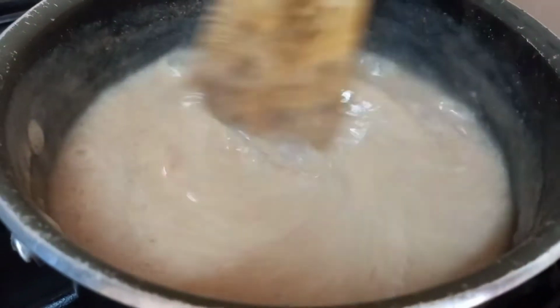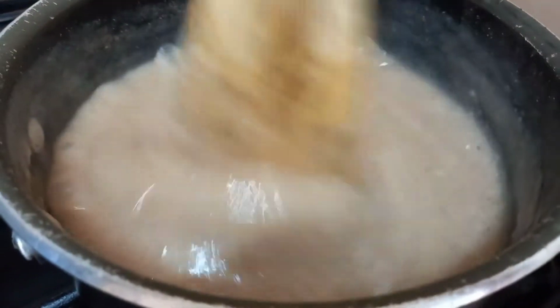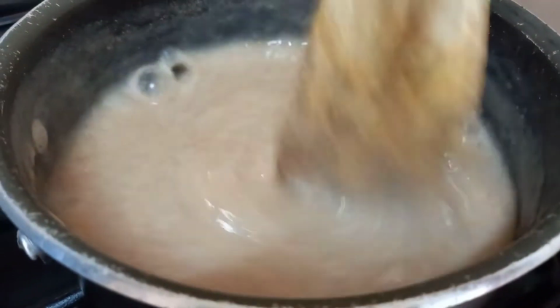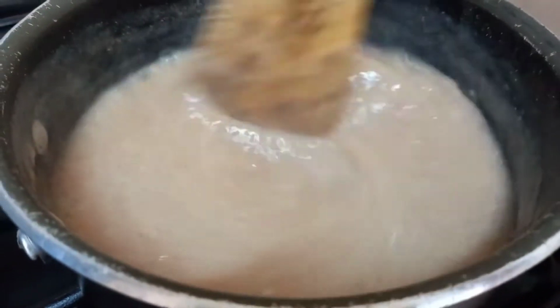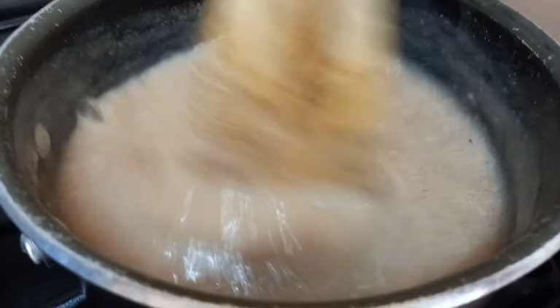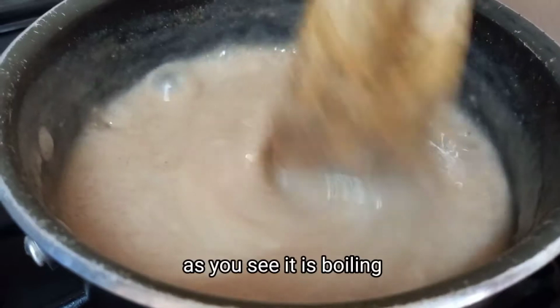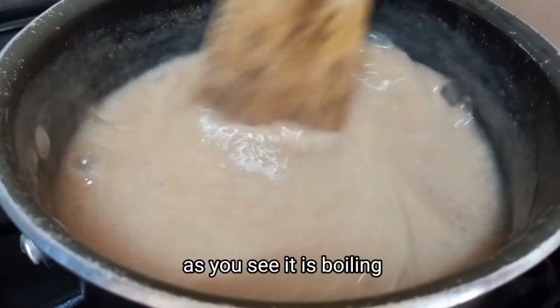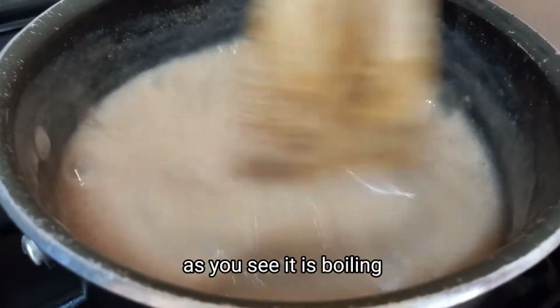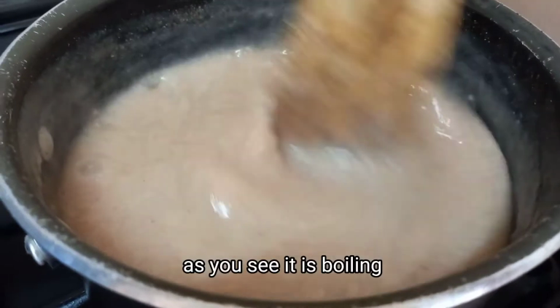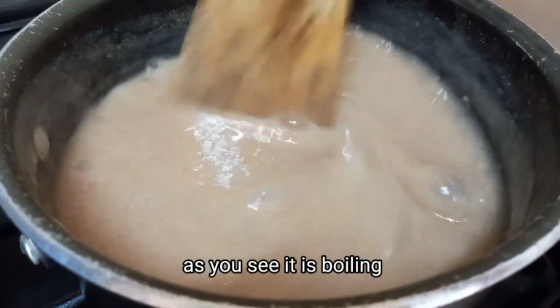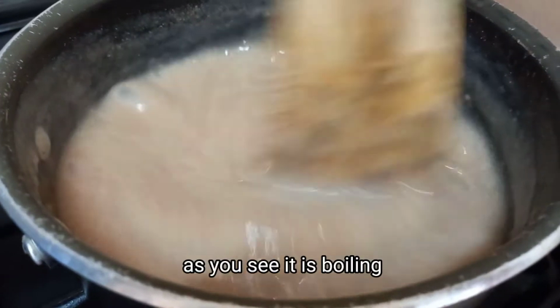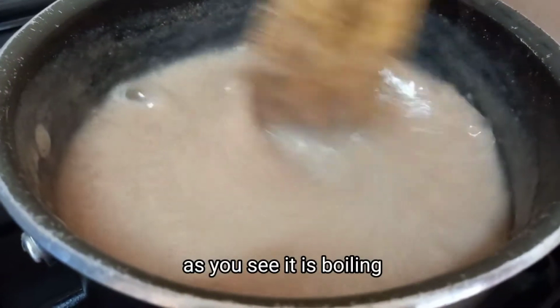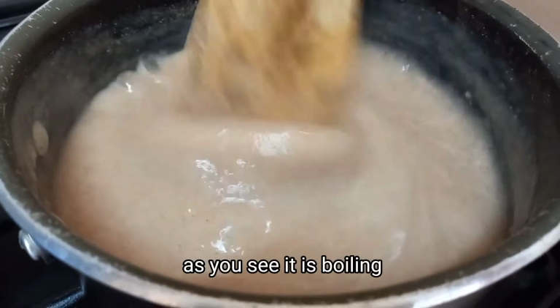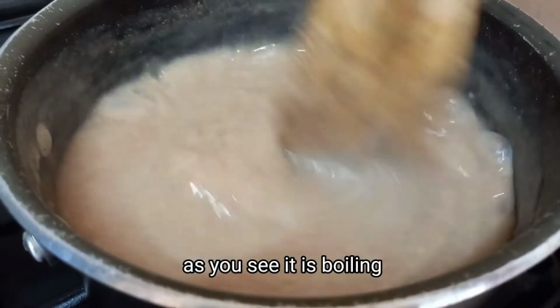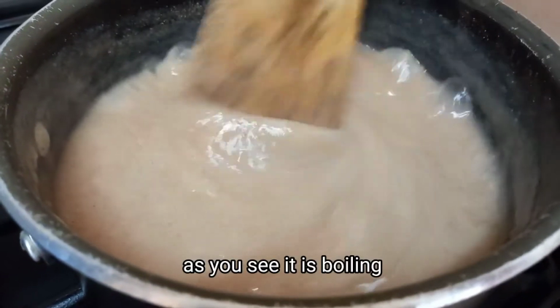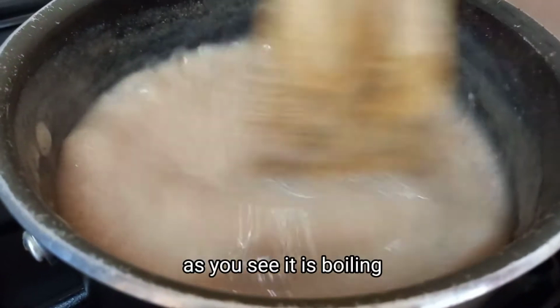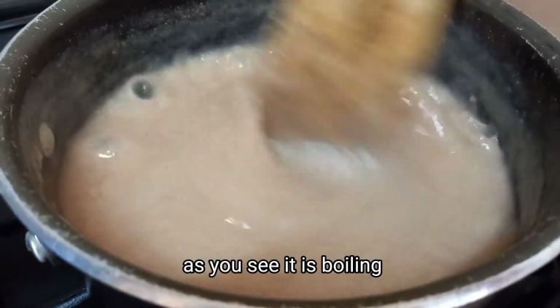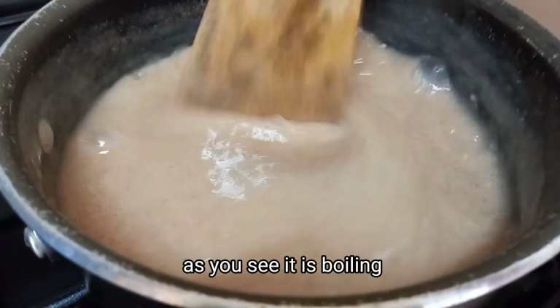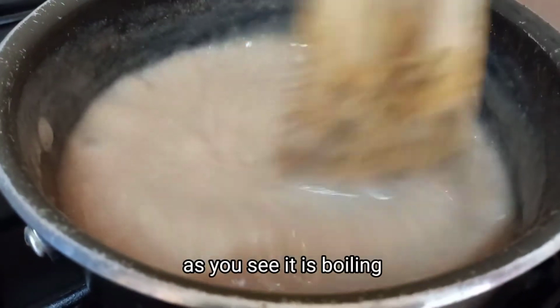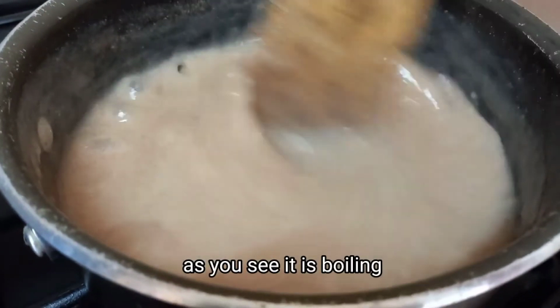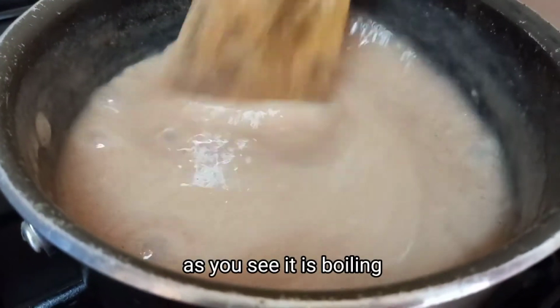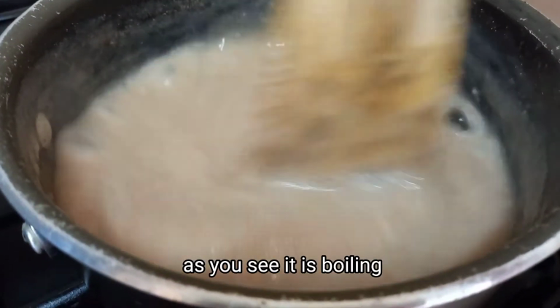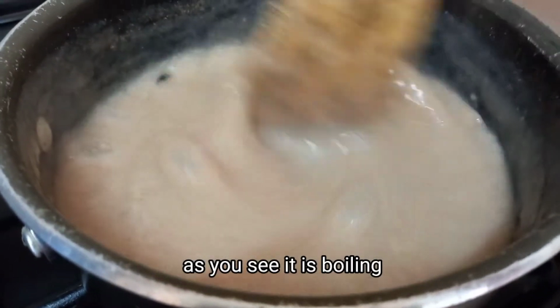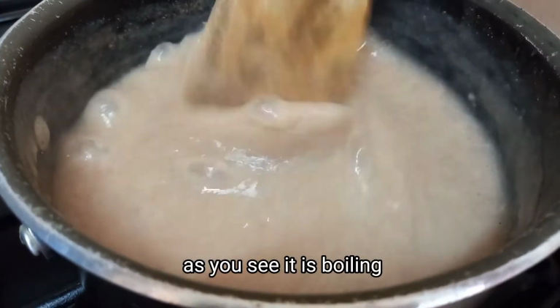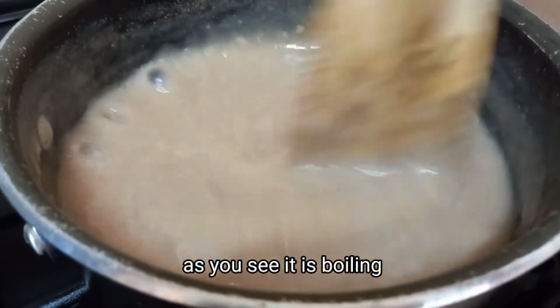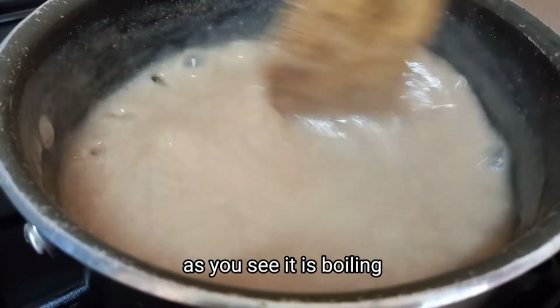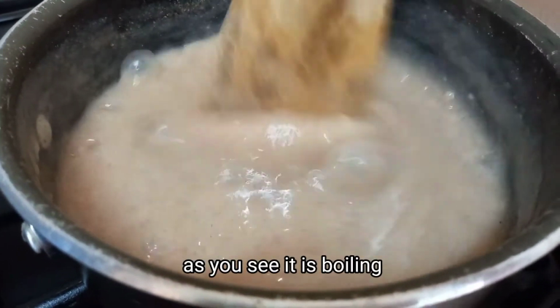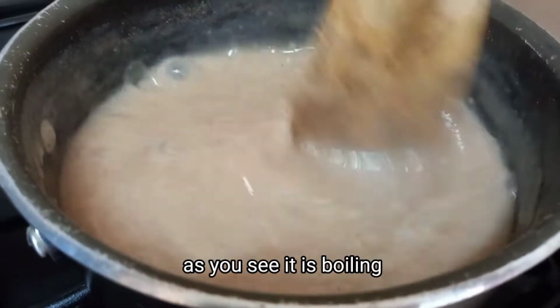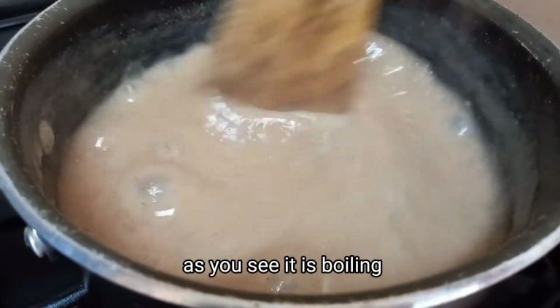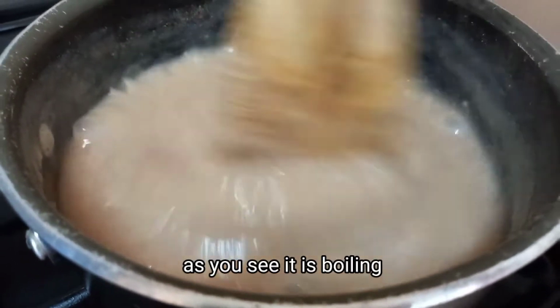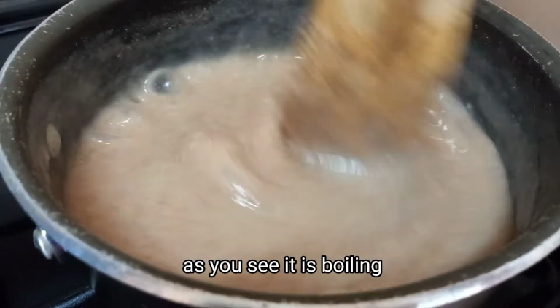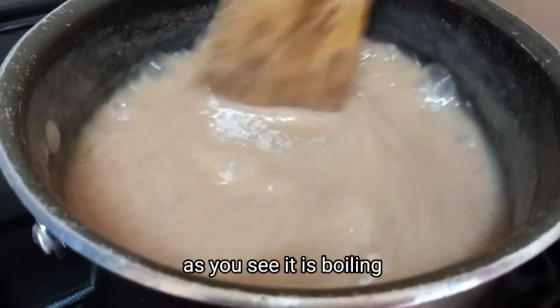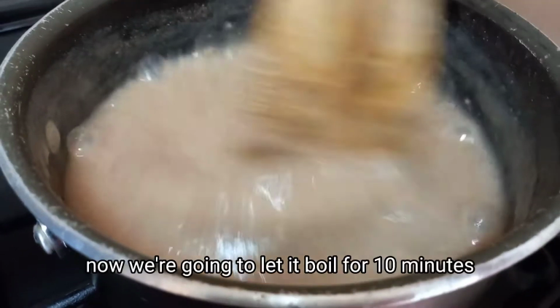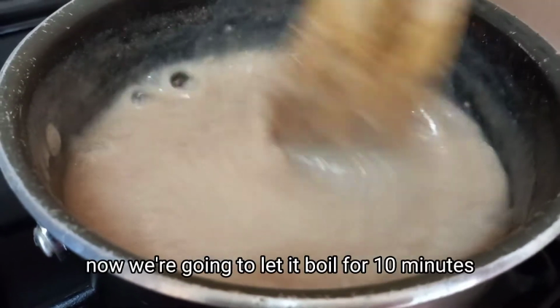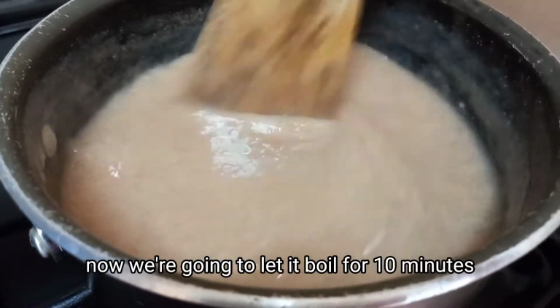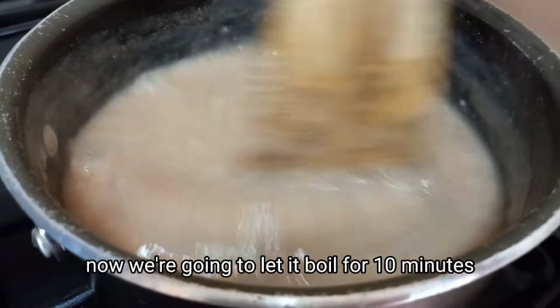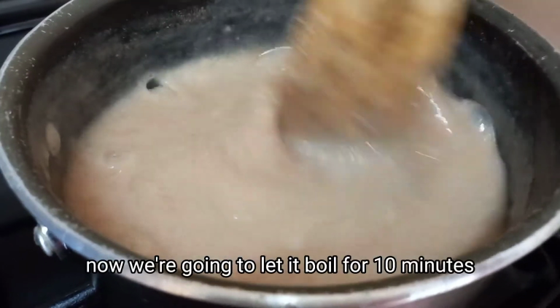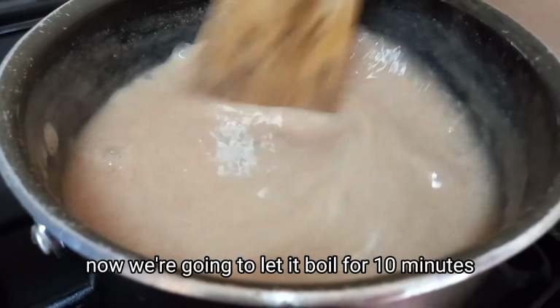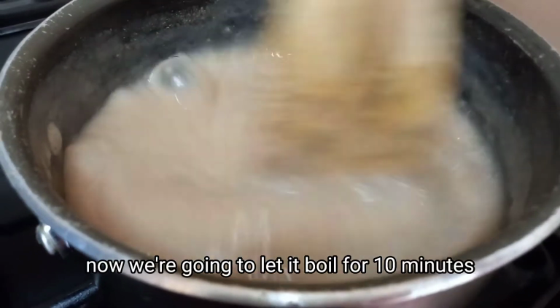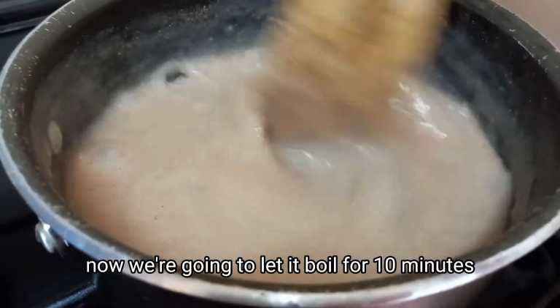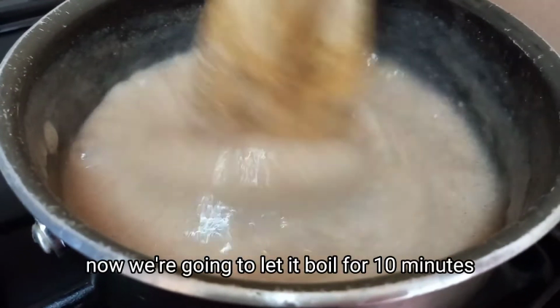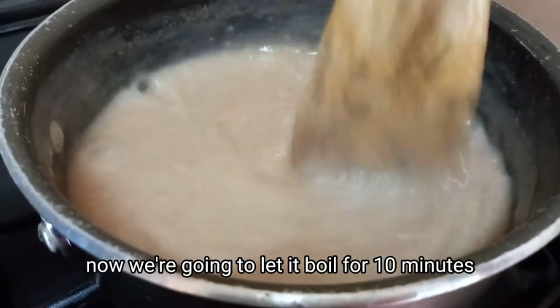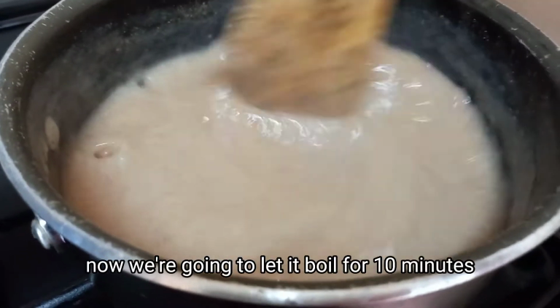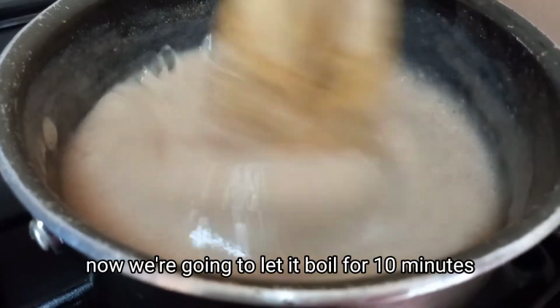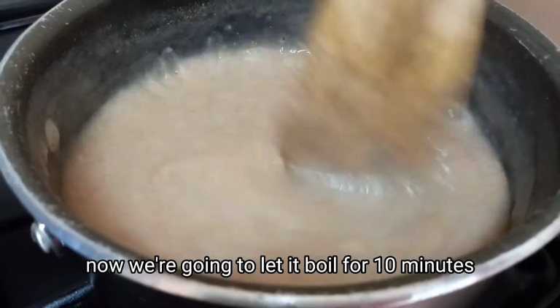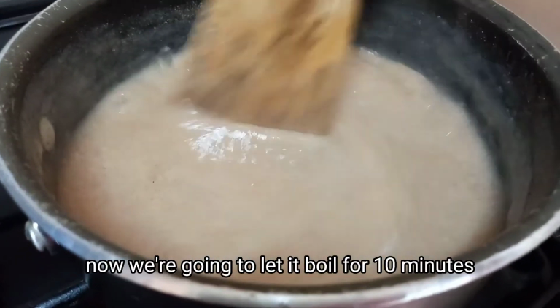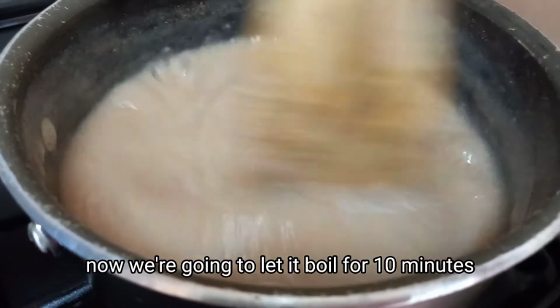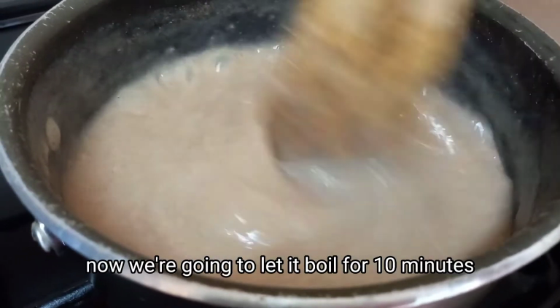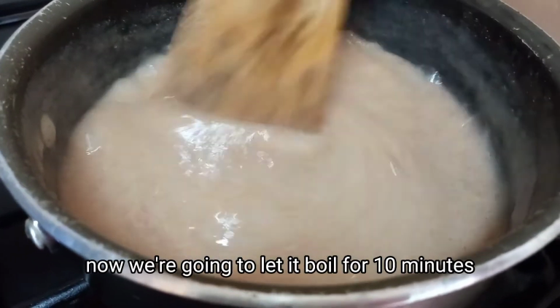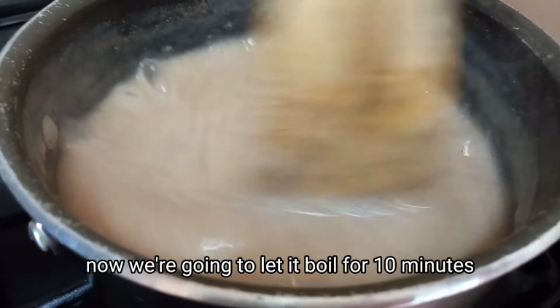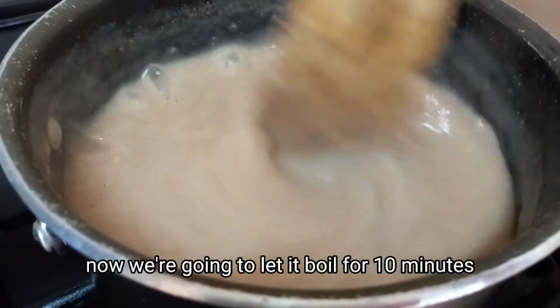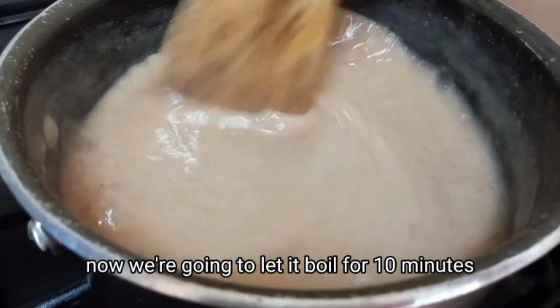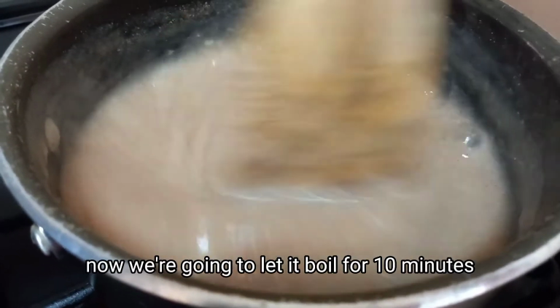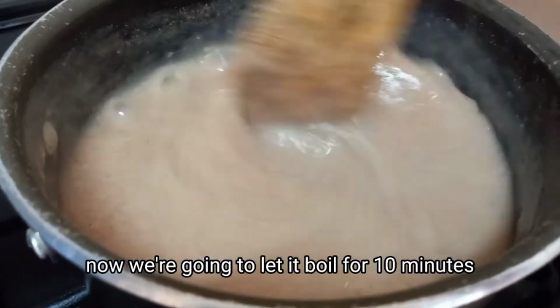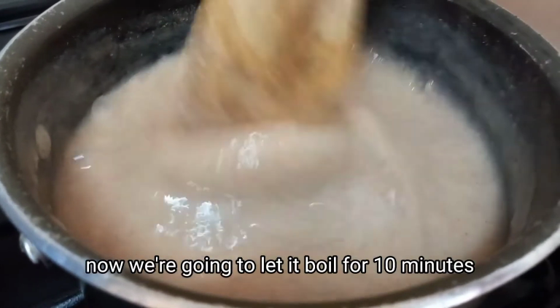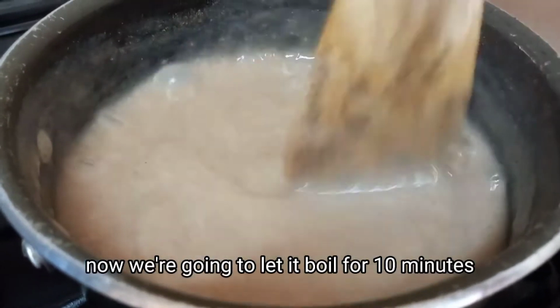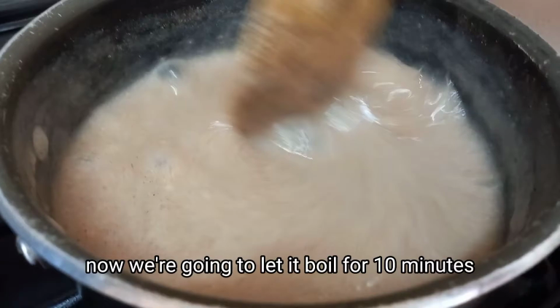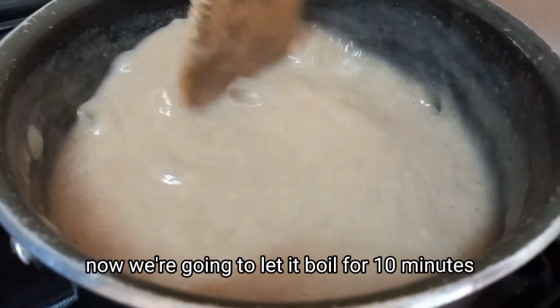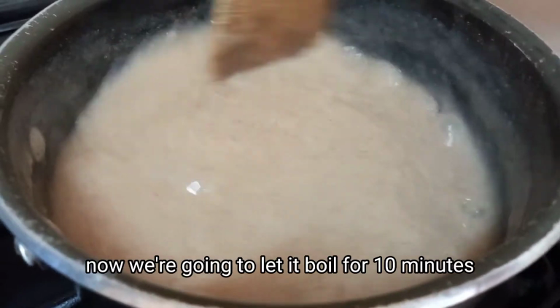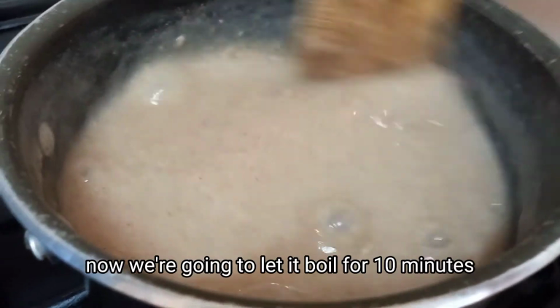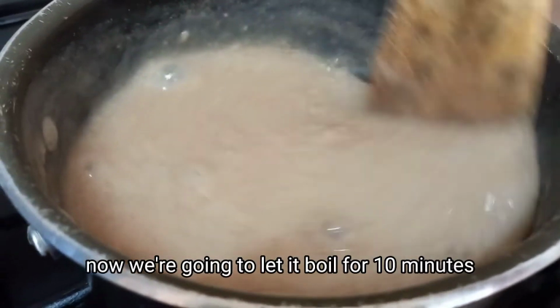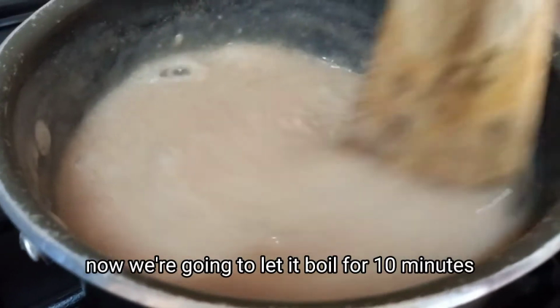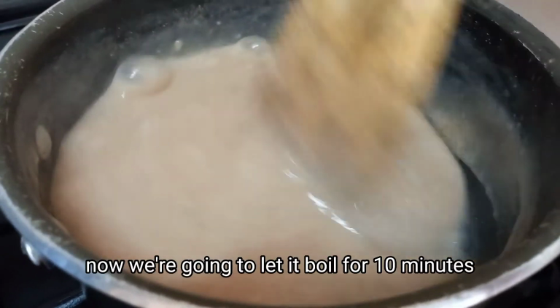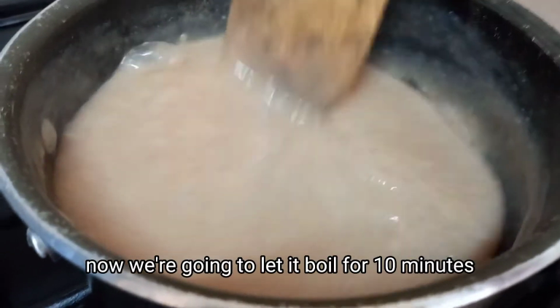Now that it is boiling, we're going to let it boil for 10 minutes.